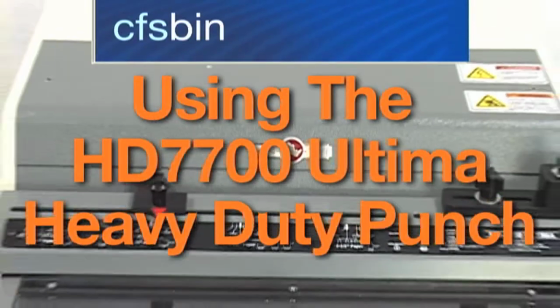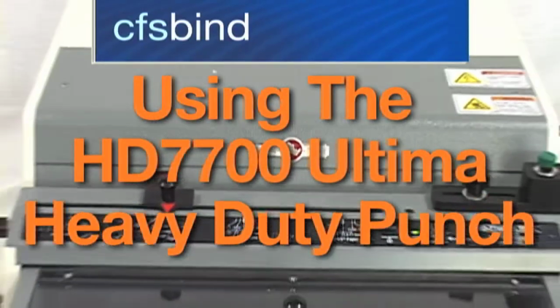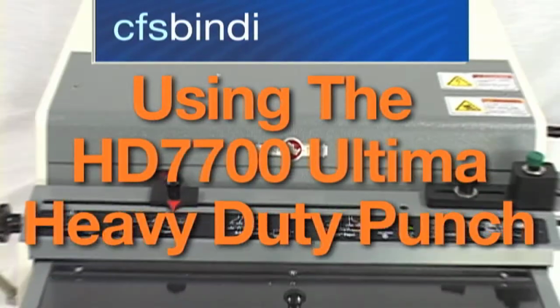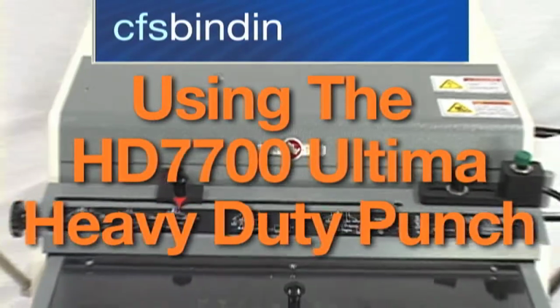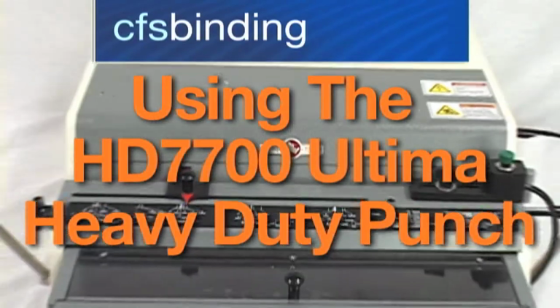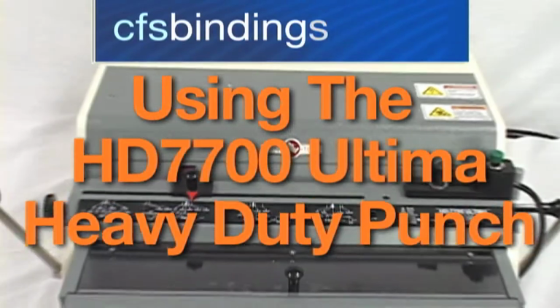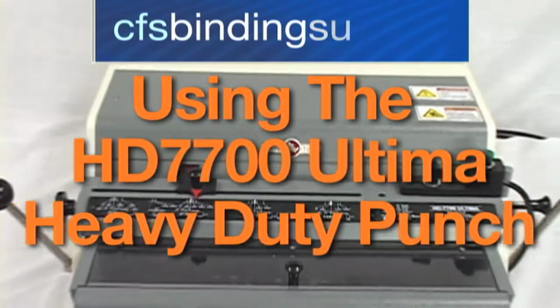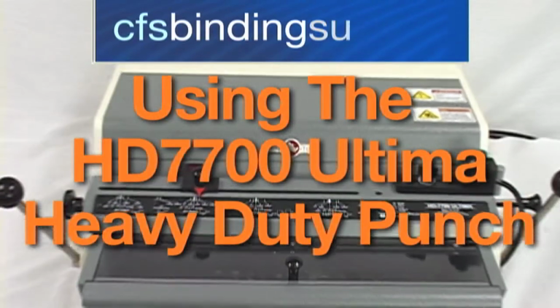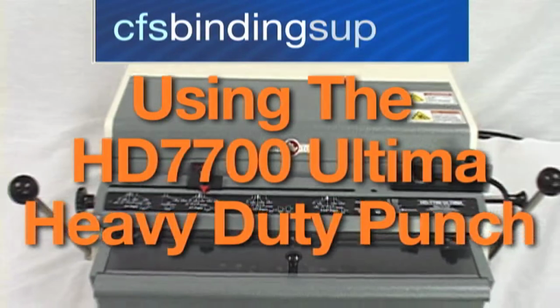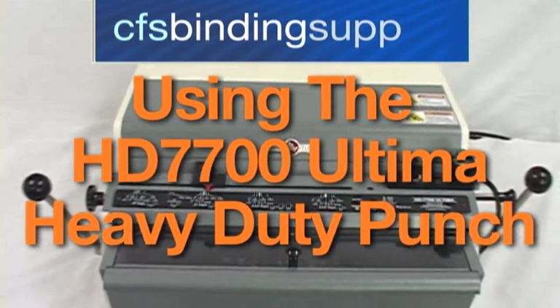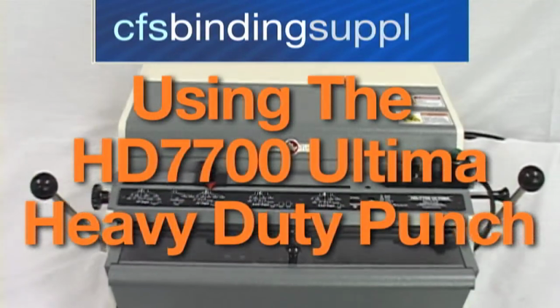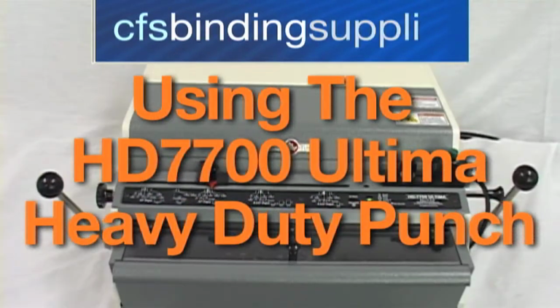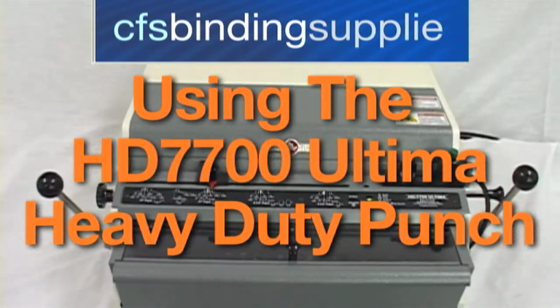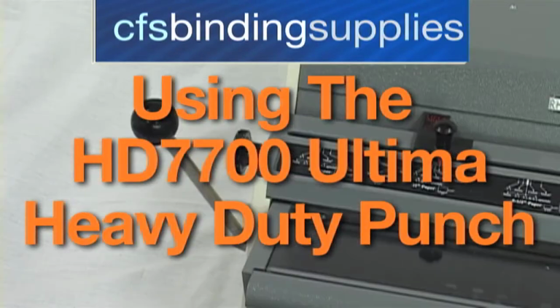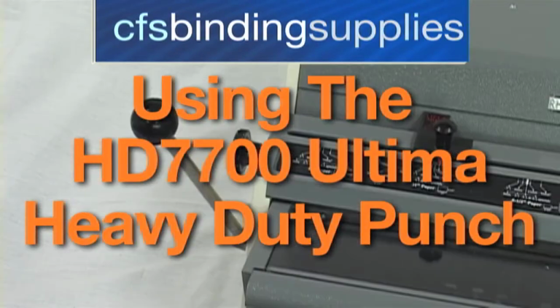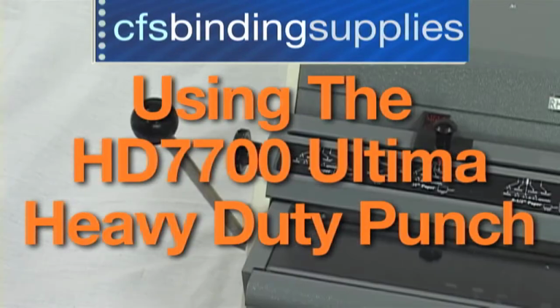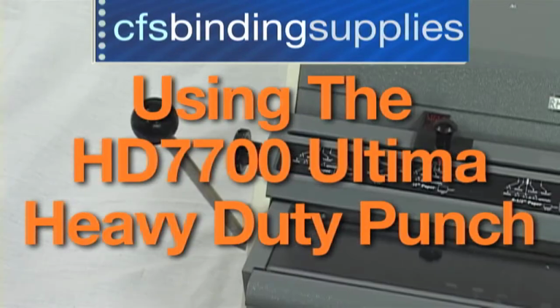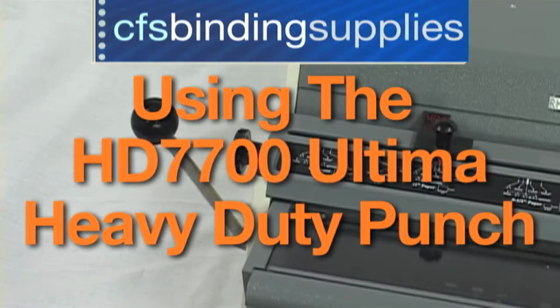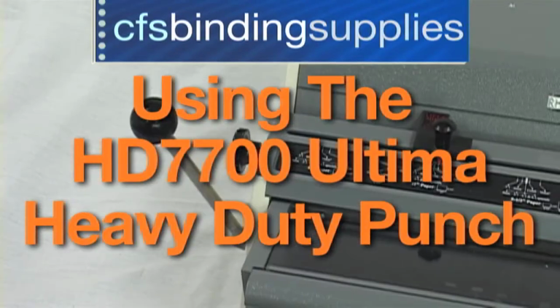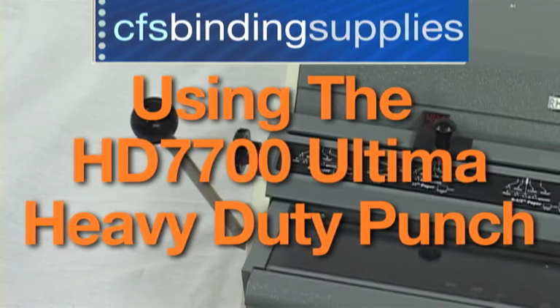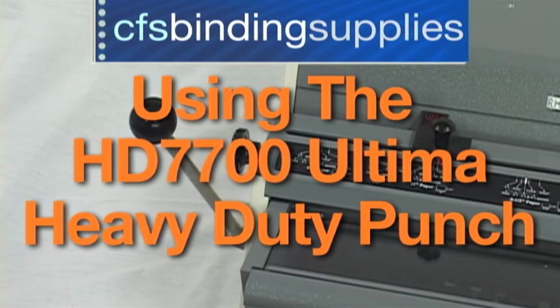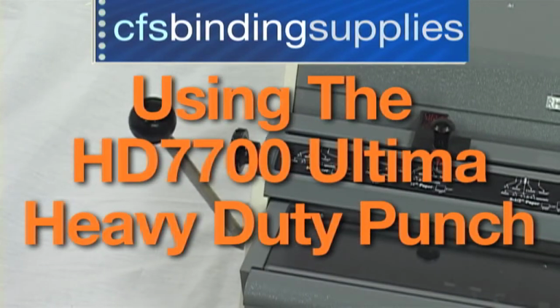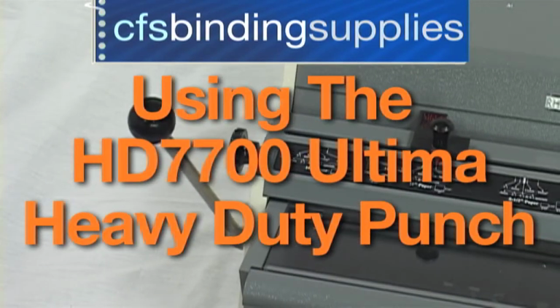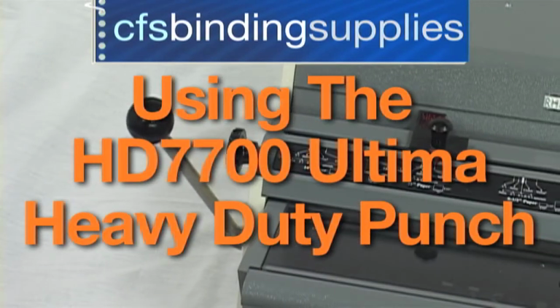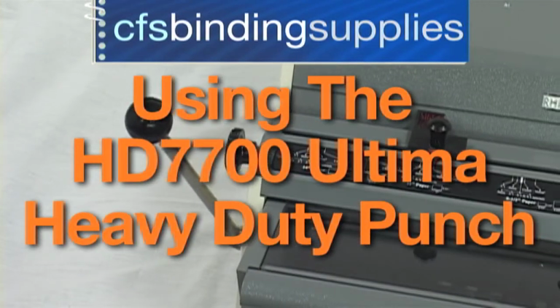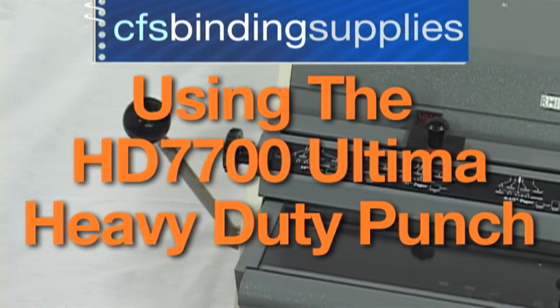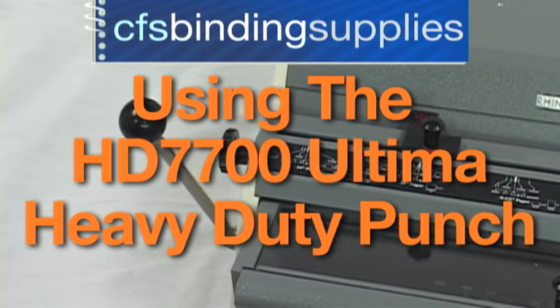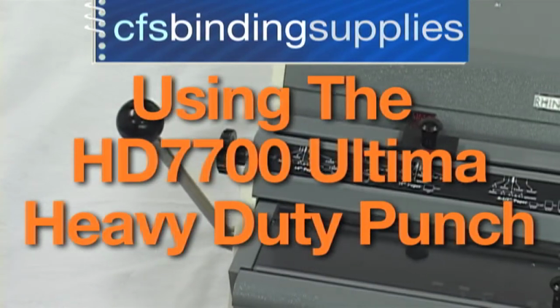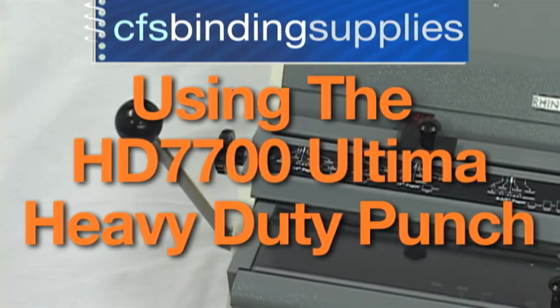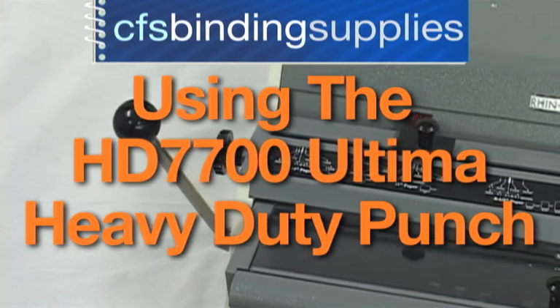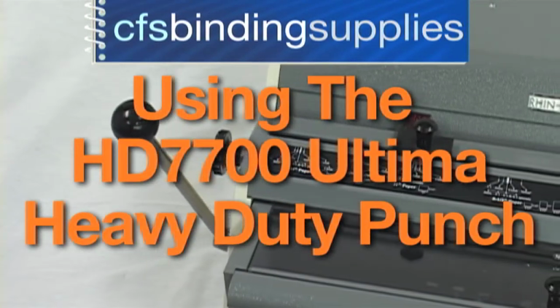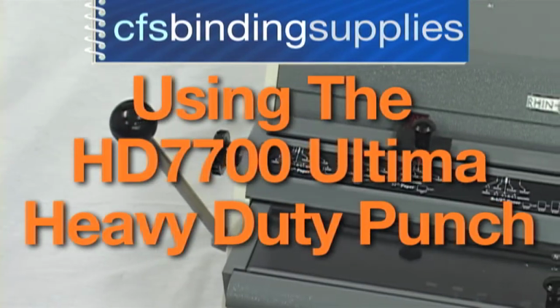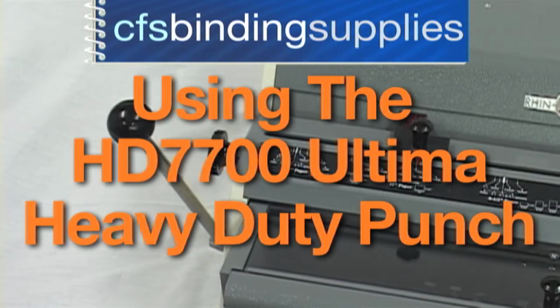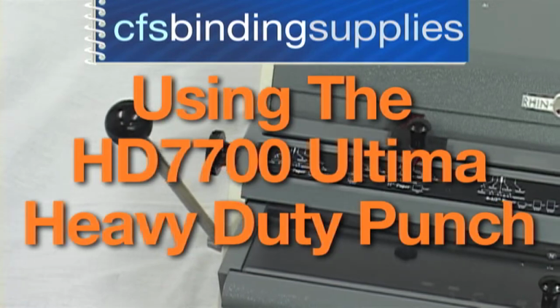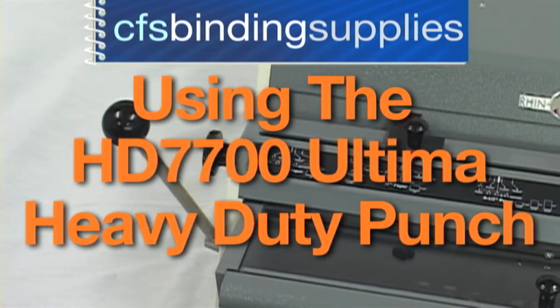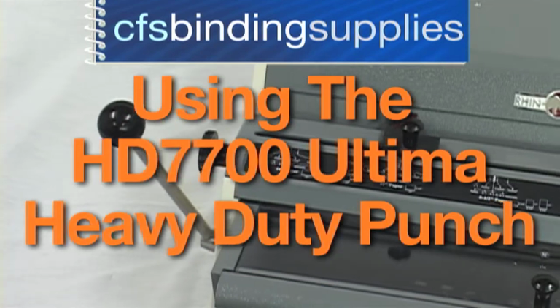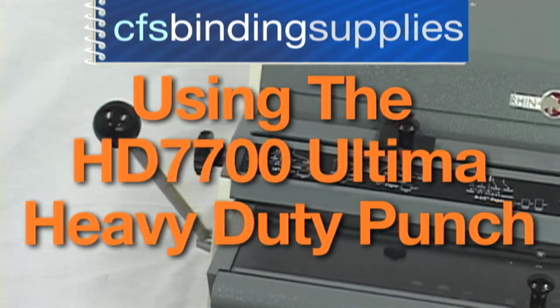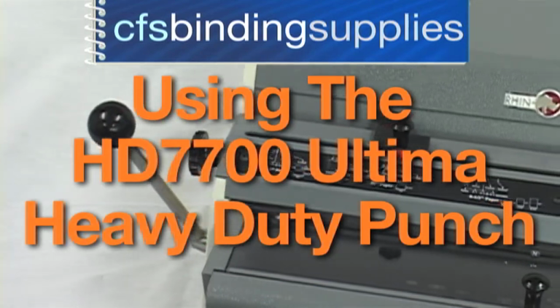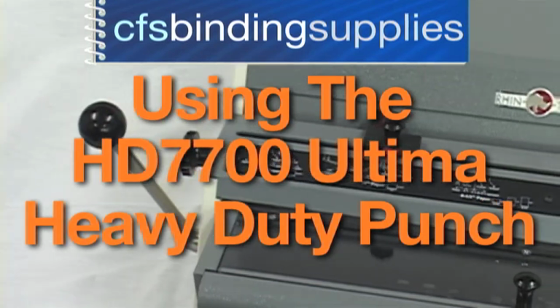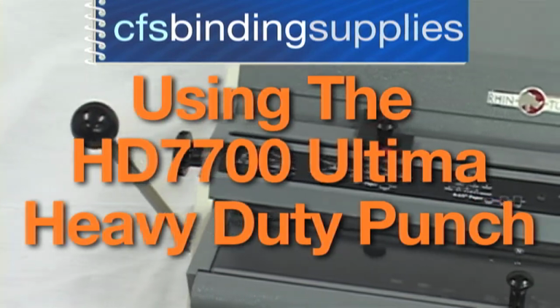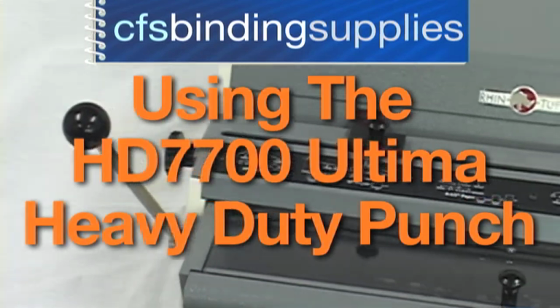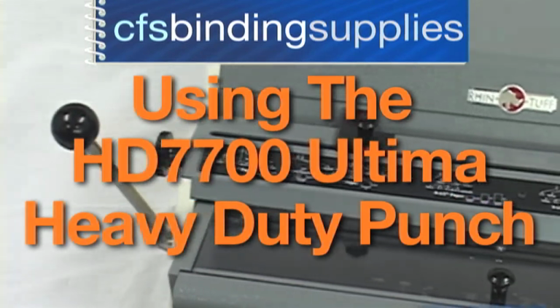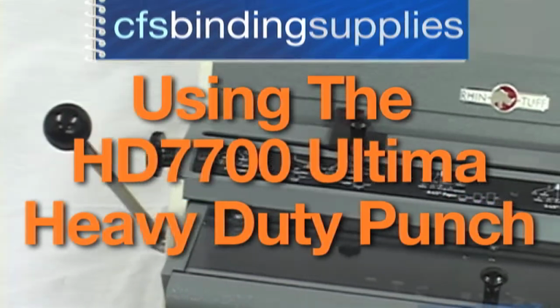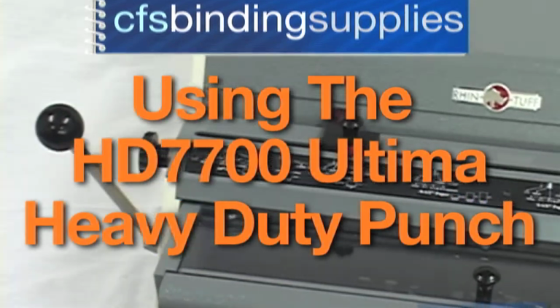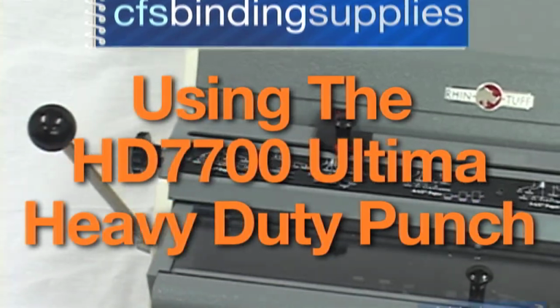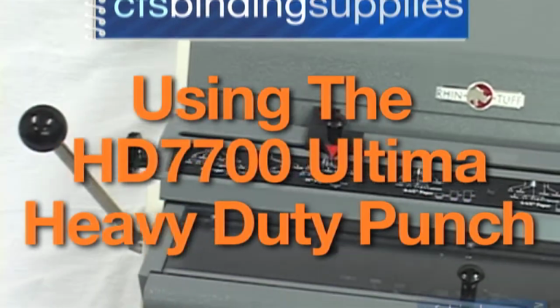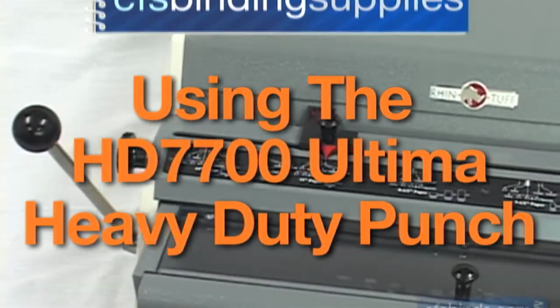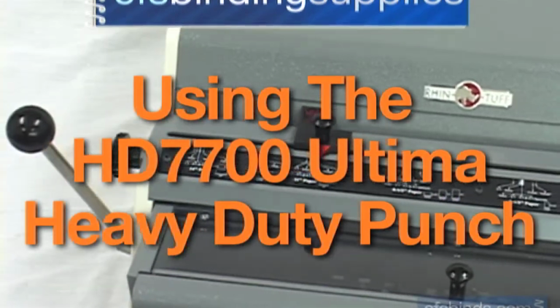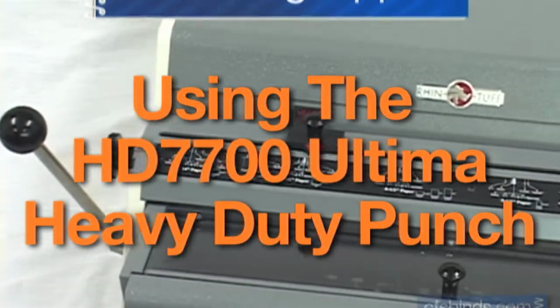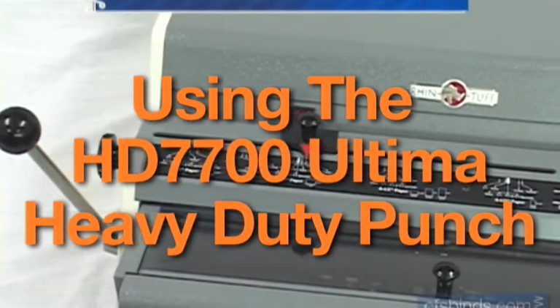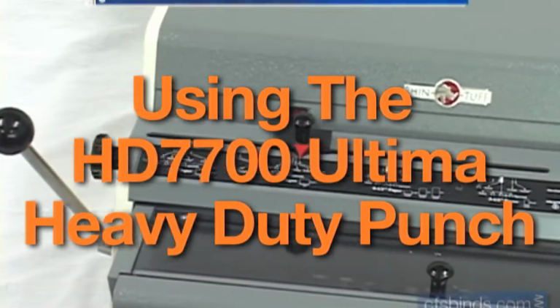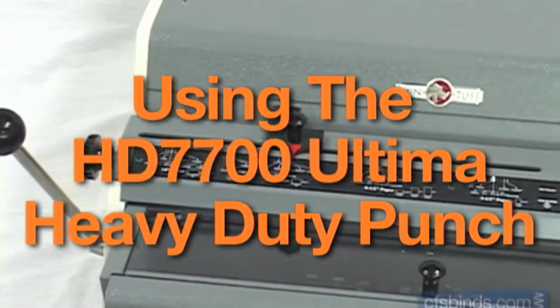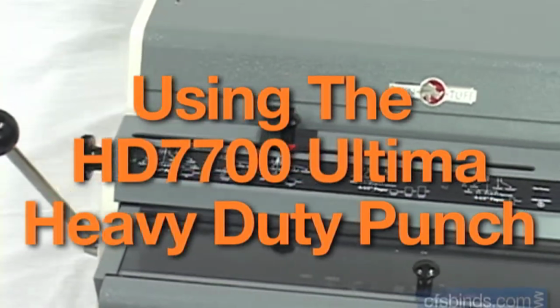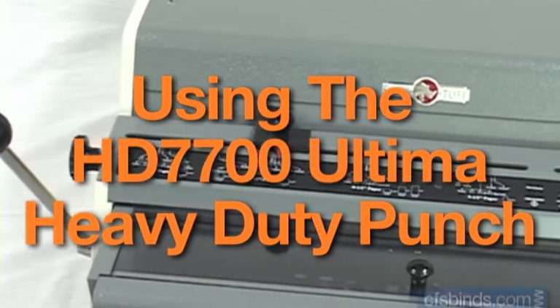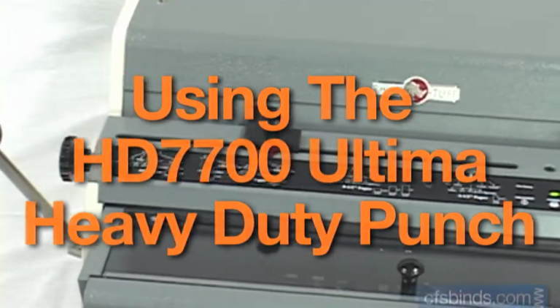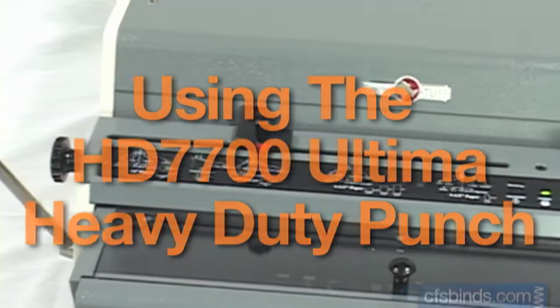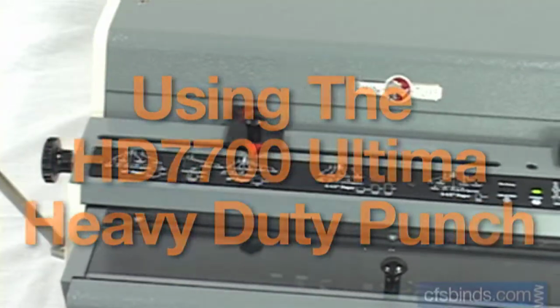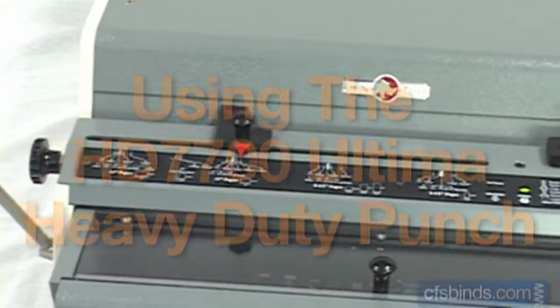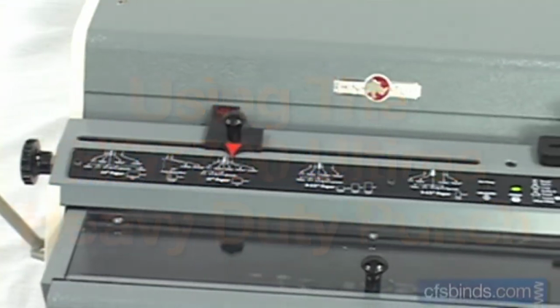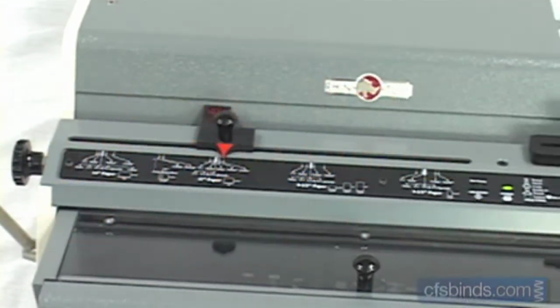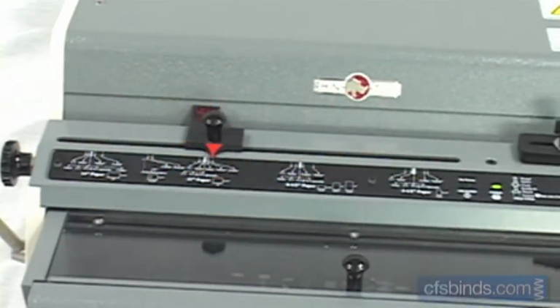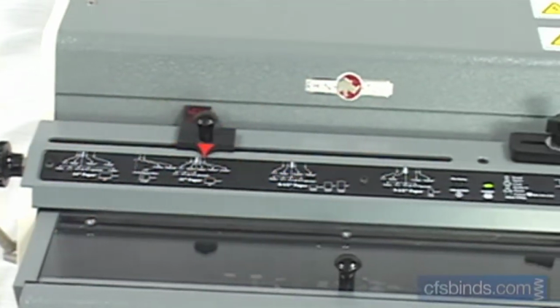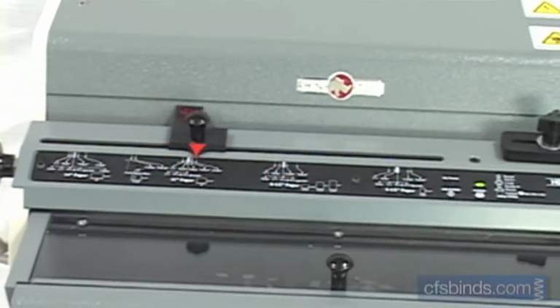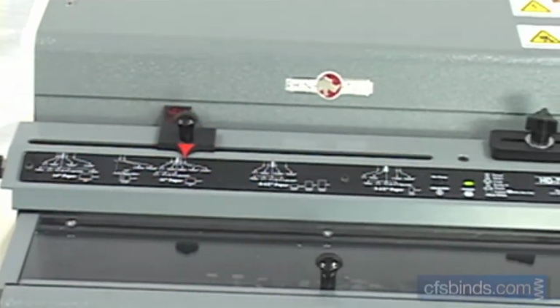Welcome to the RhinoTough HD7700 Ultima Heavy Duty Punch Tutorial, brought to you by CFS.